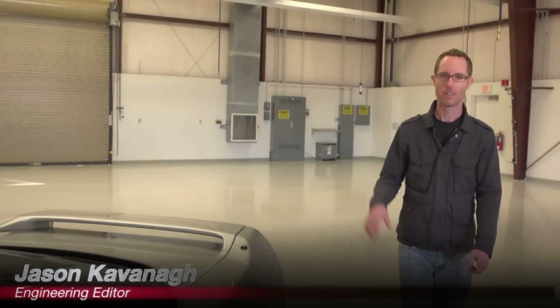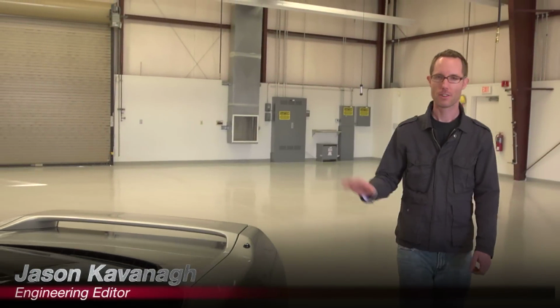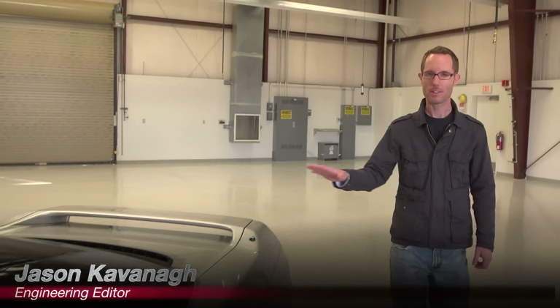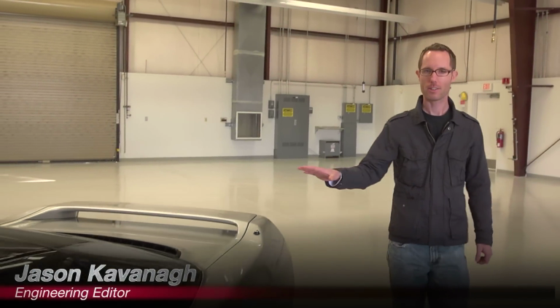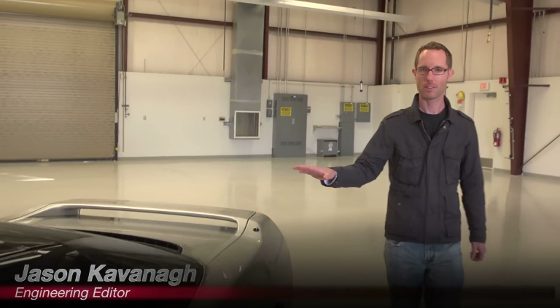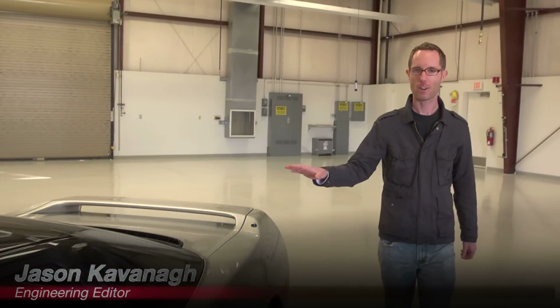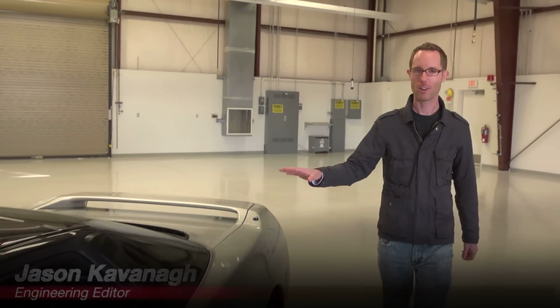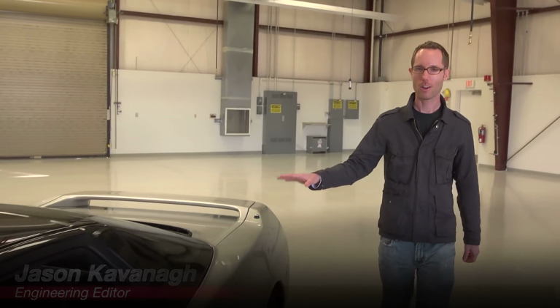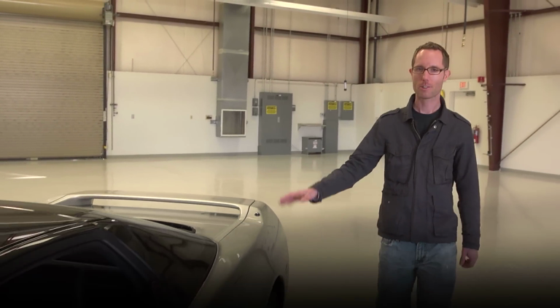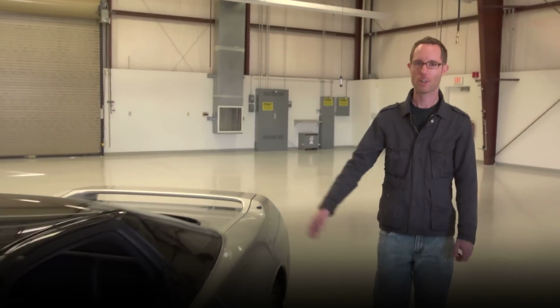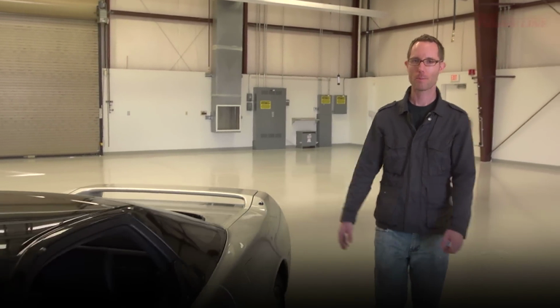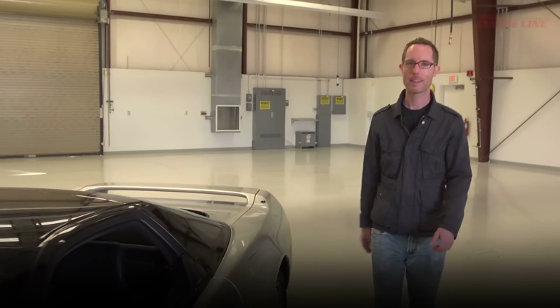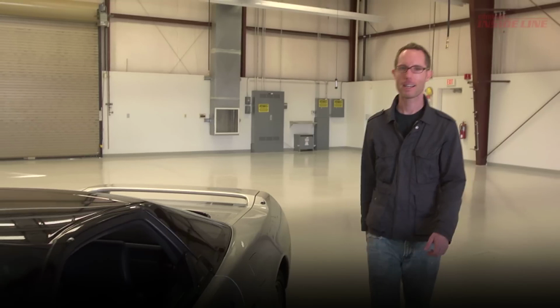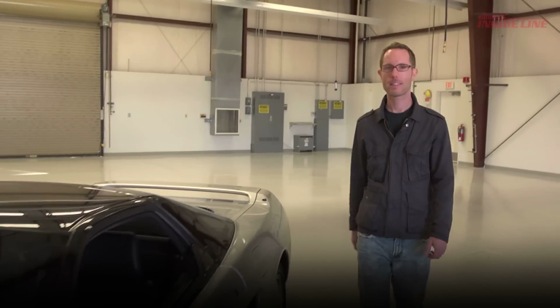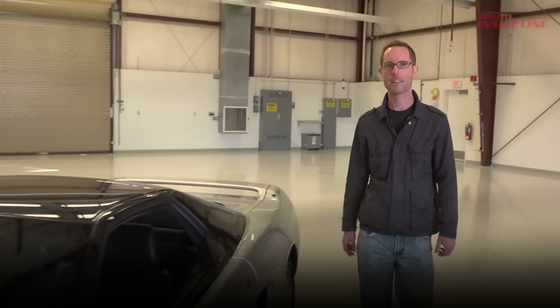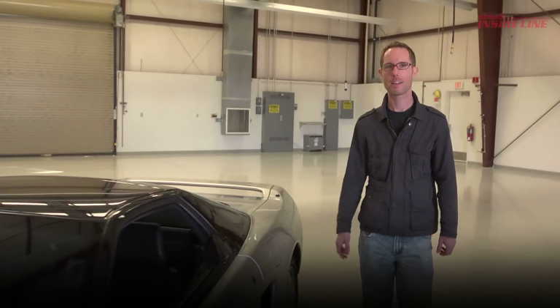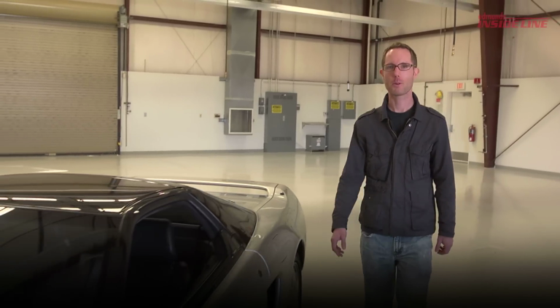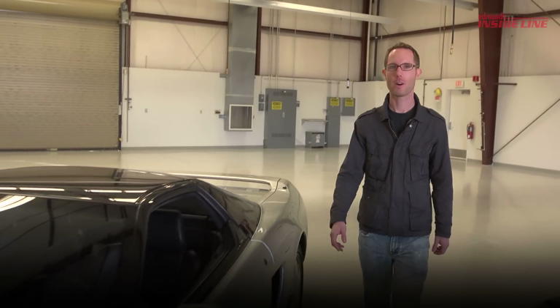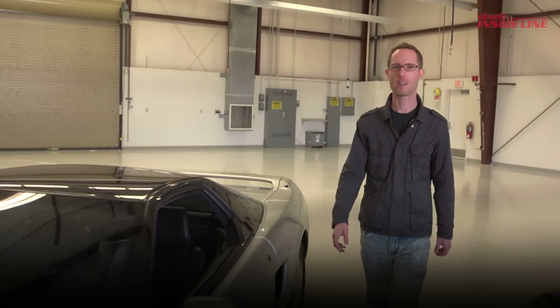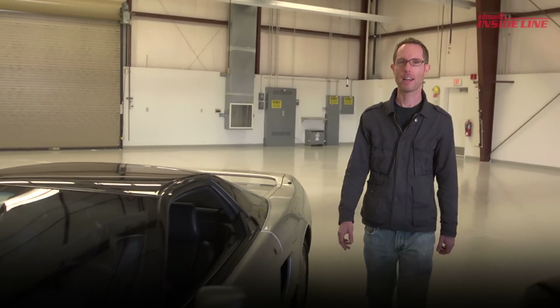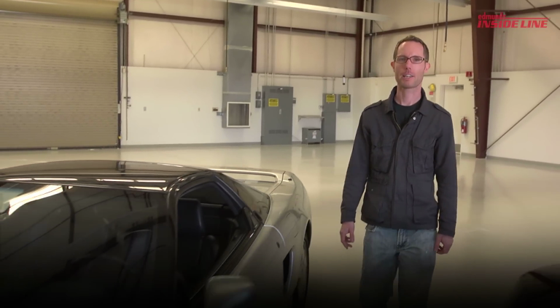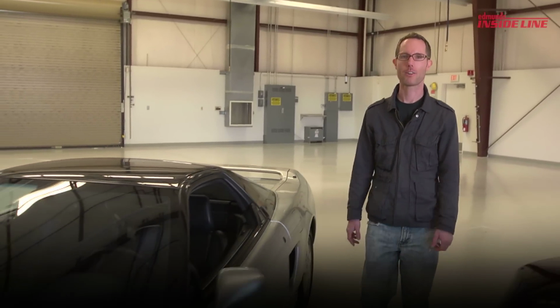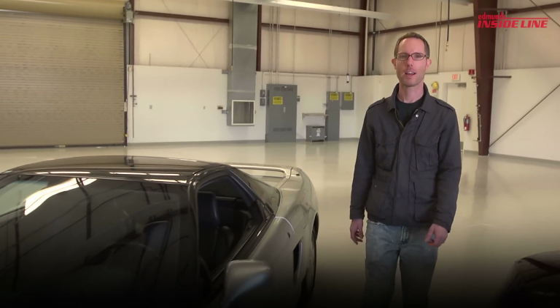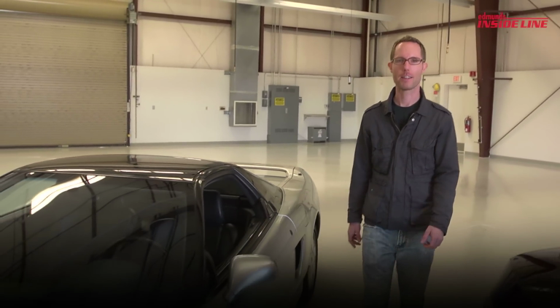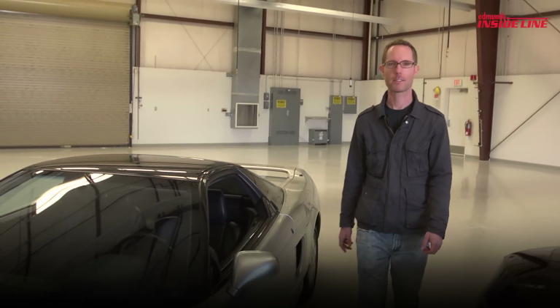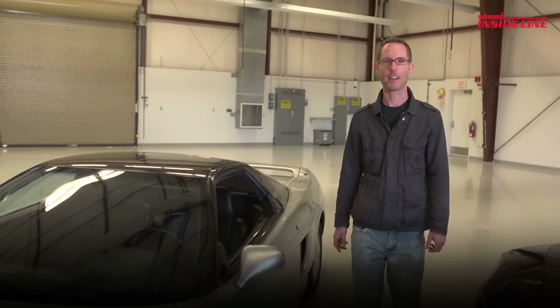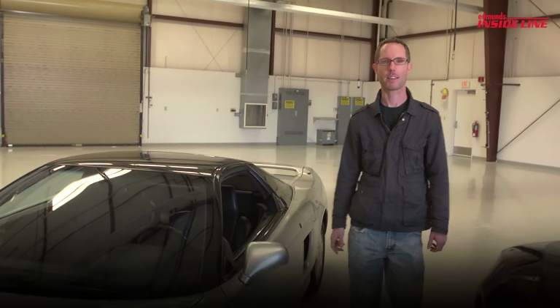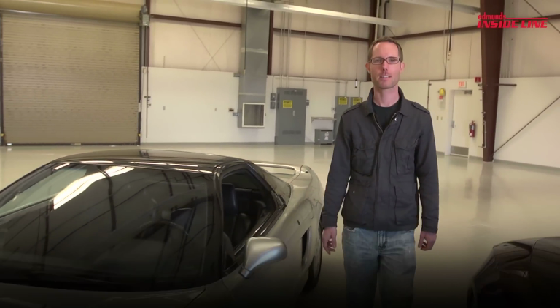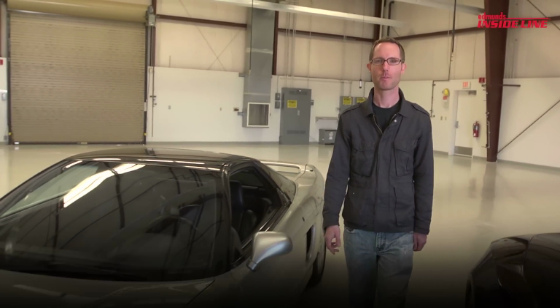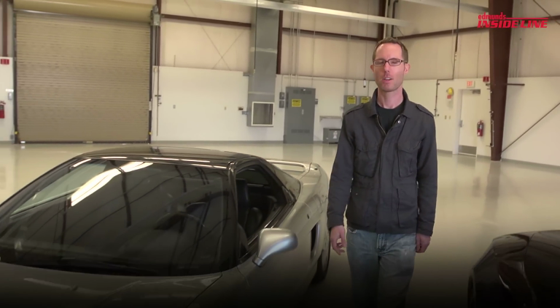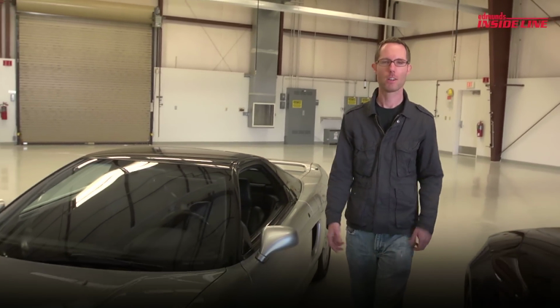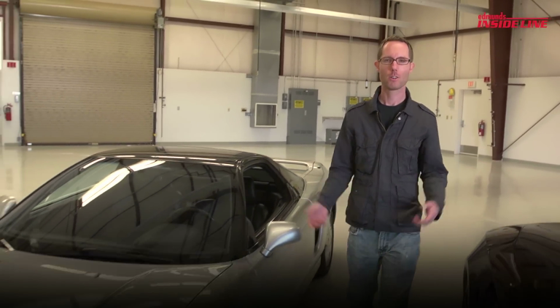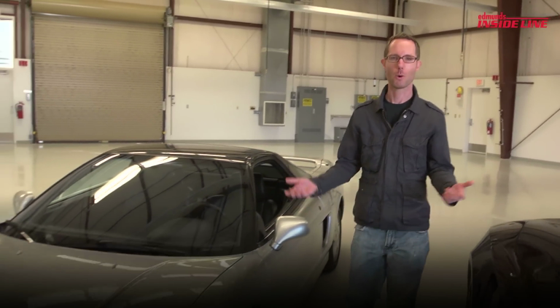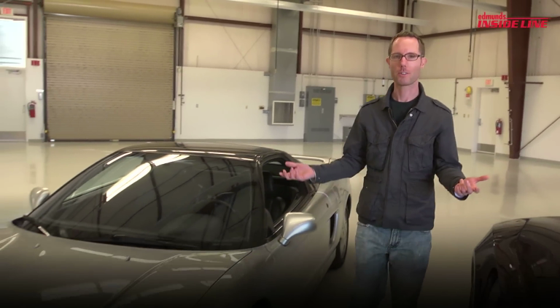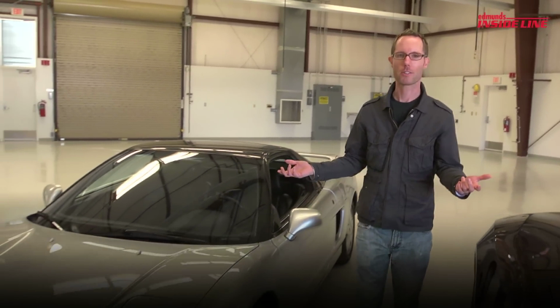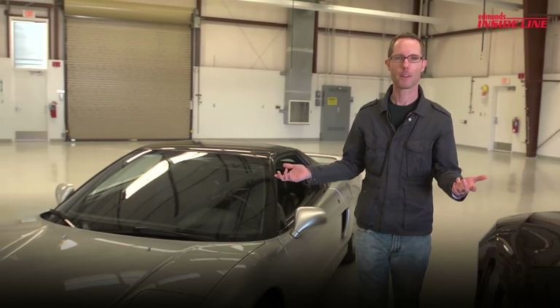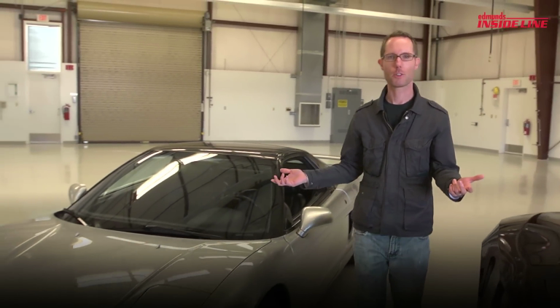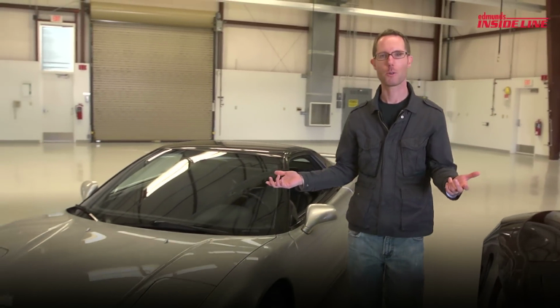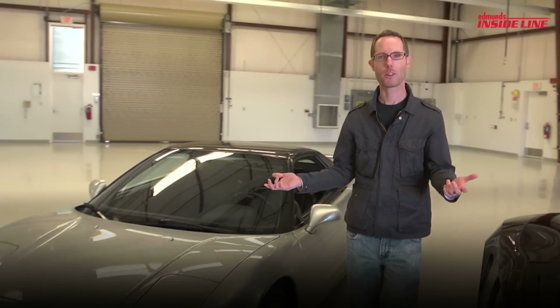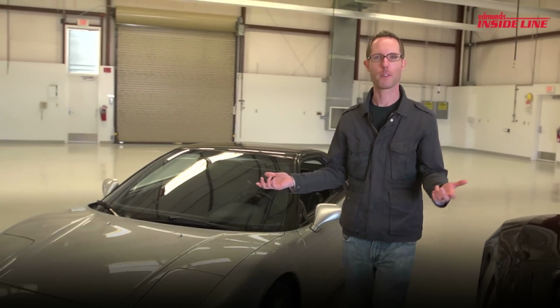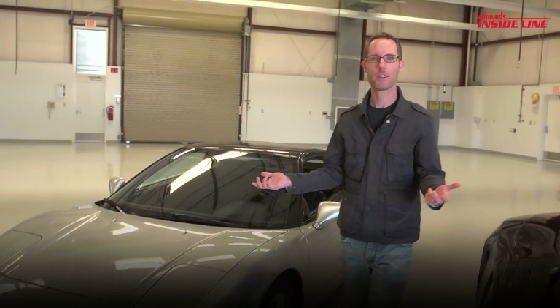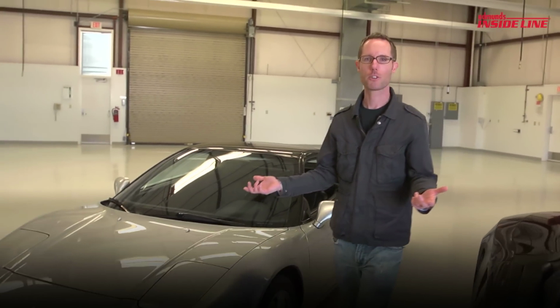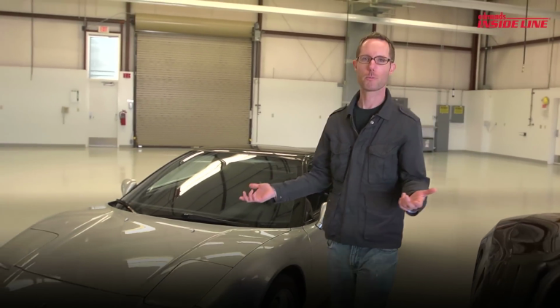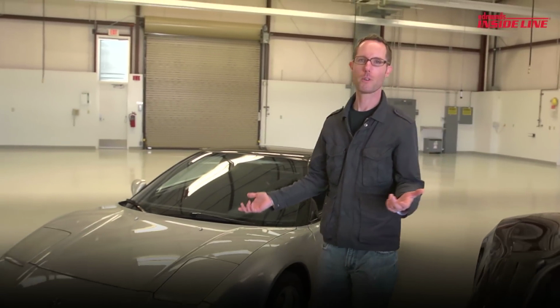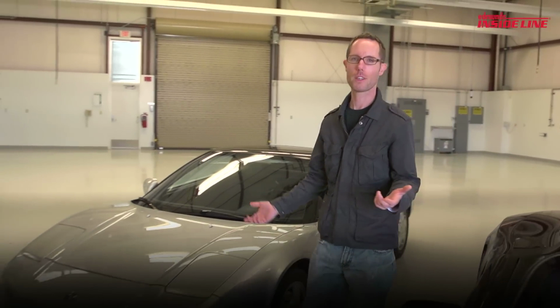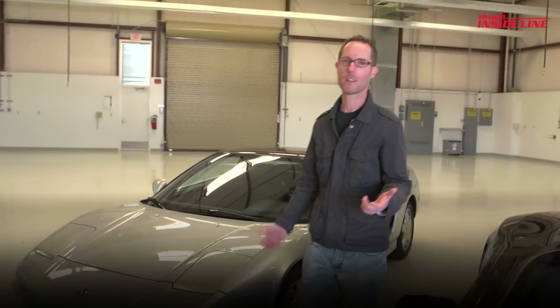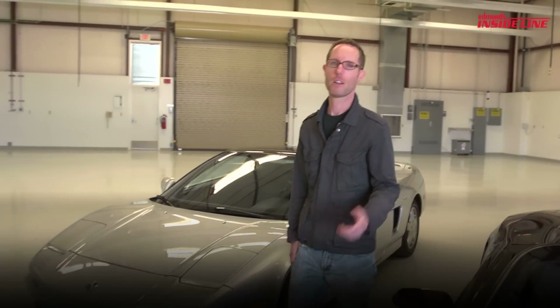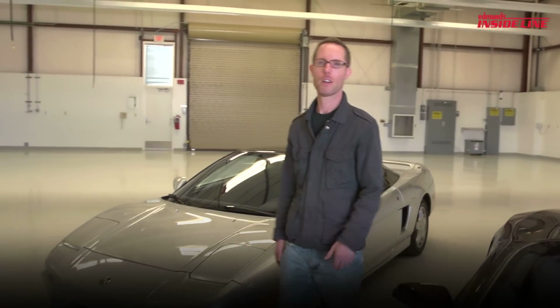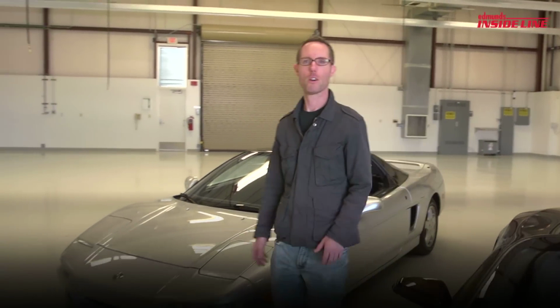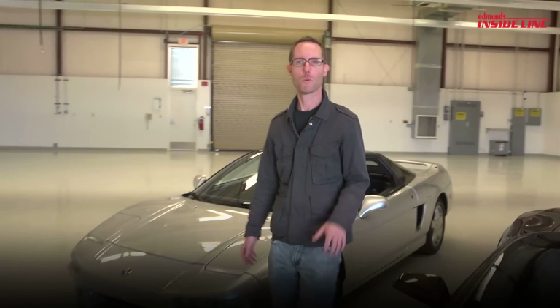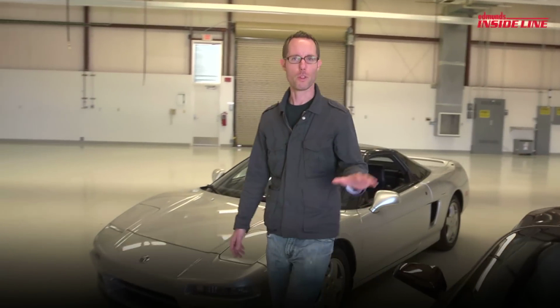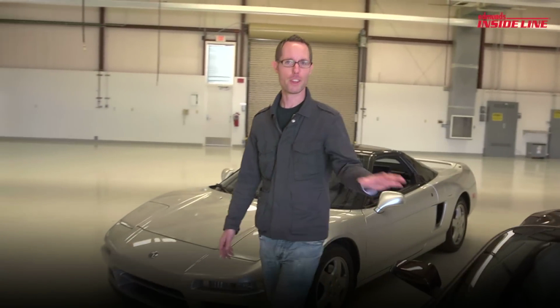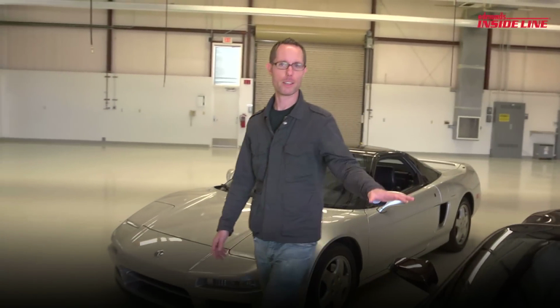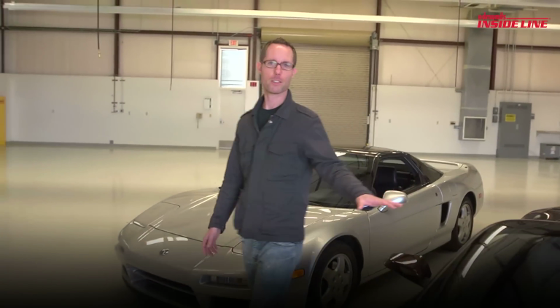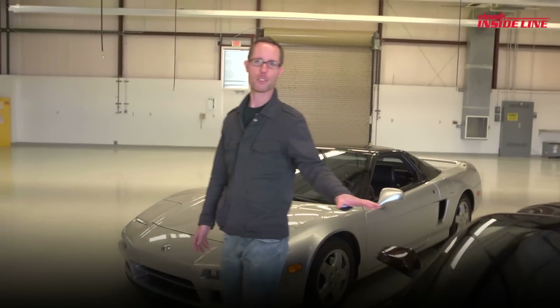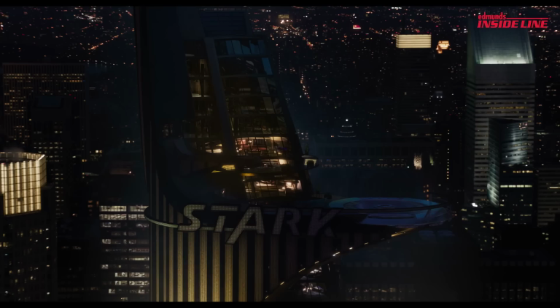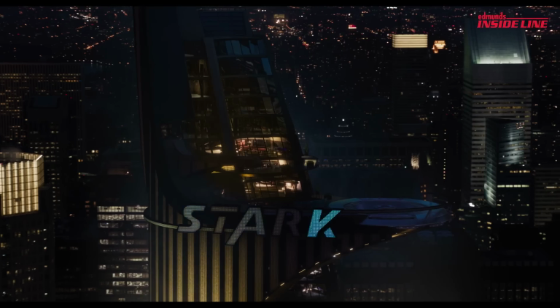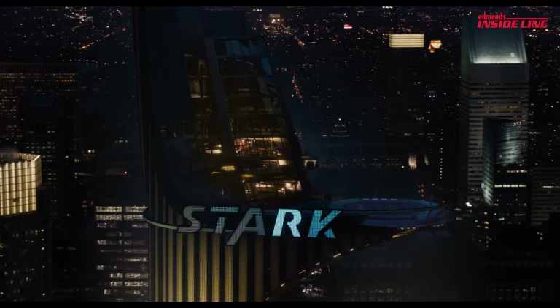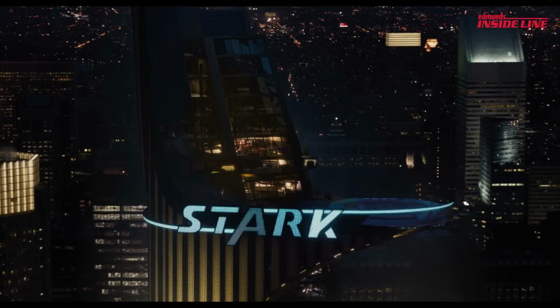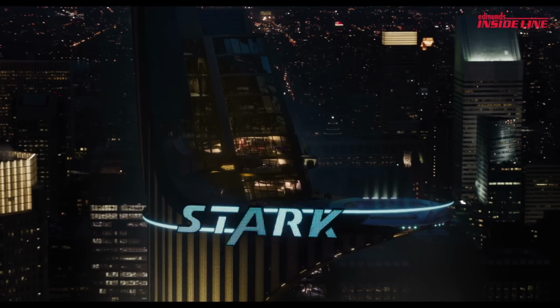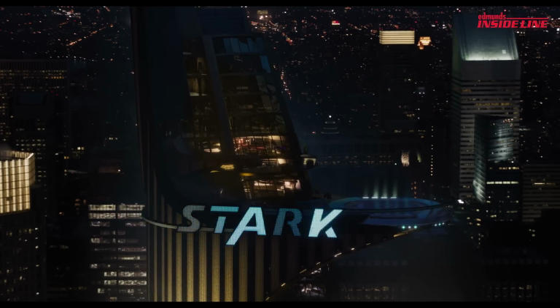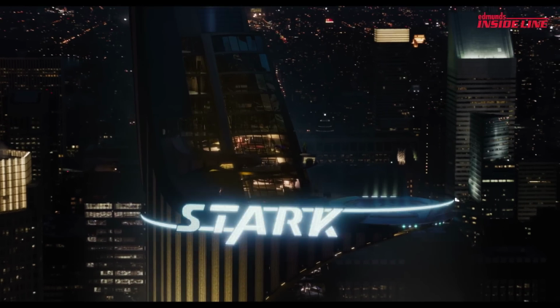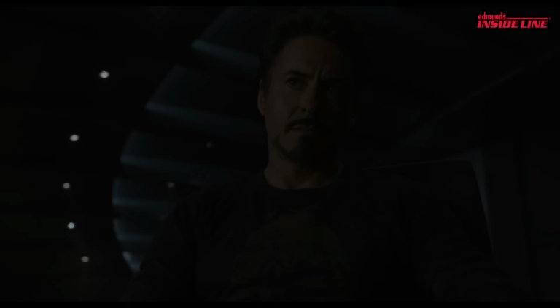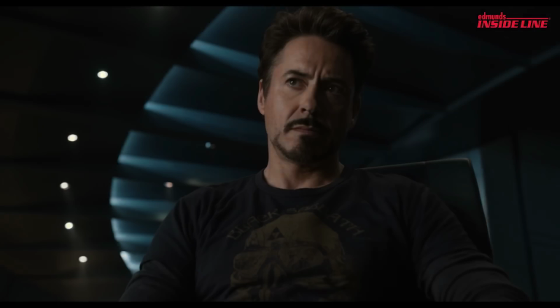This is our long-term 1991 Acura NSX. What does this have to do with the Avengers movie? Well, this is Tony Stark's car.